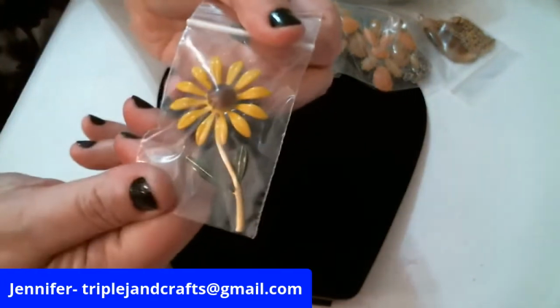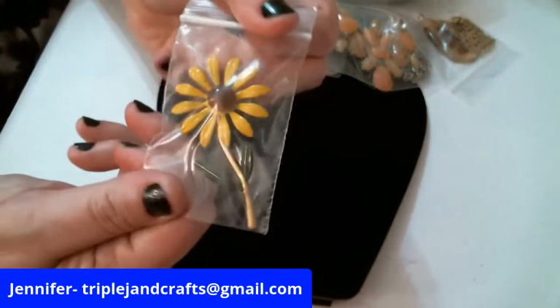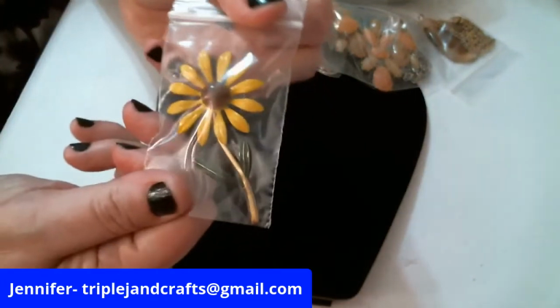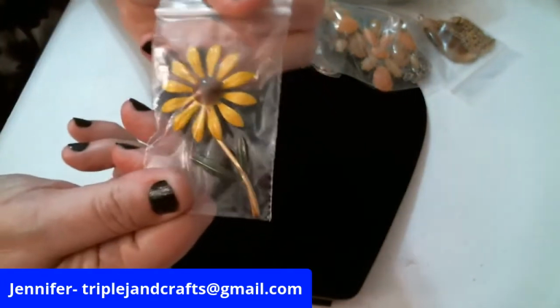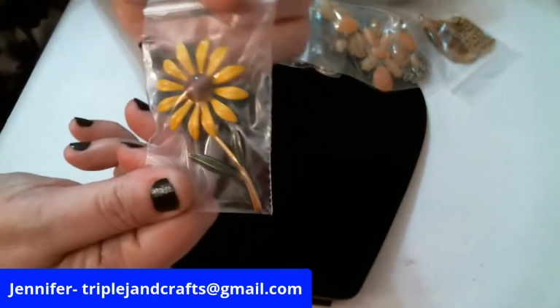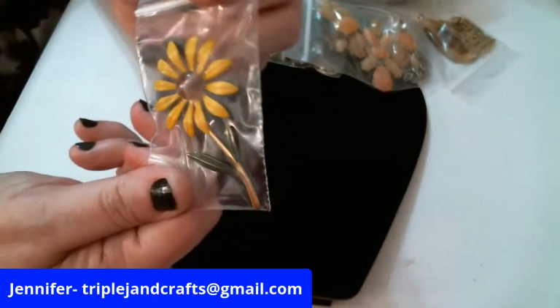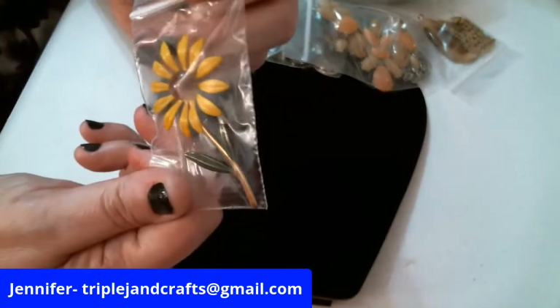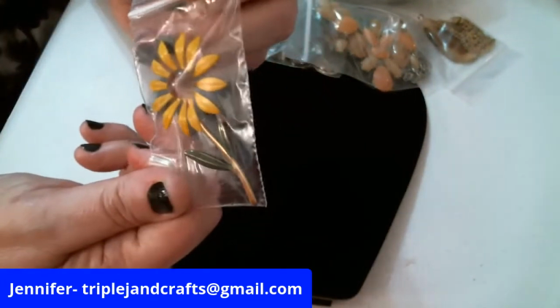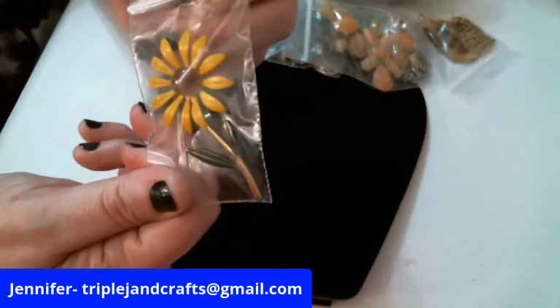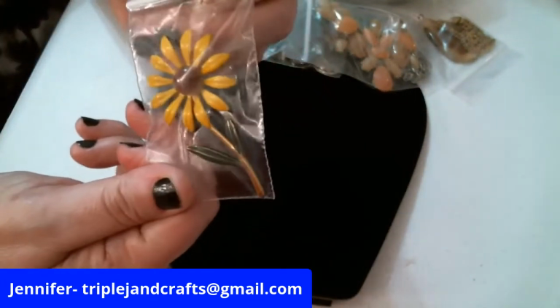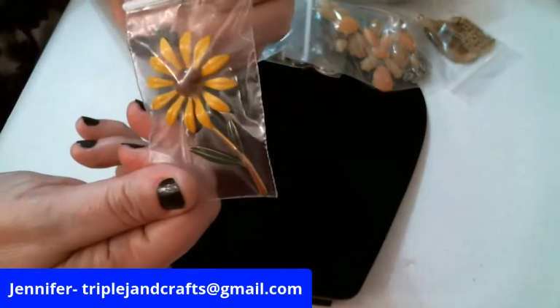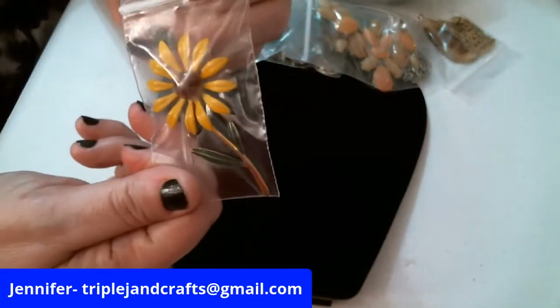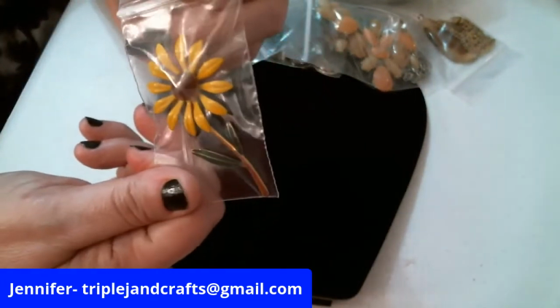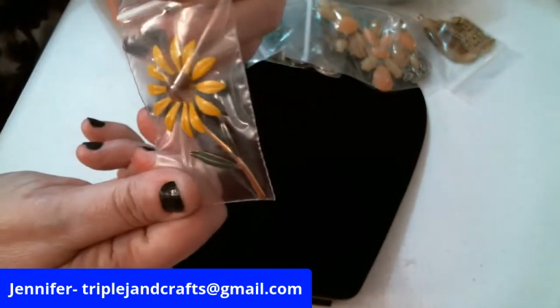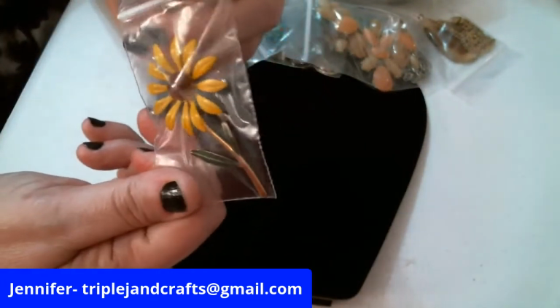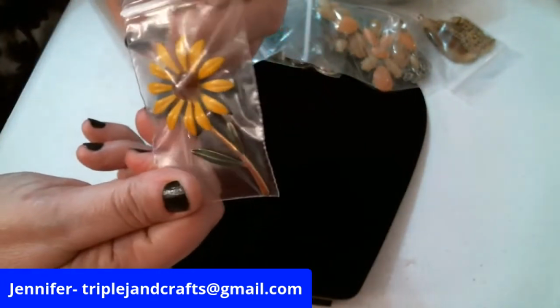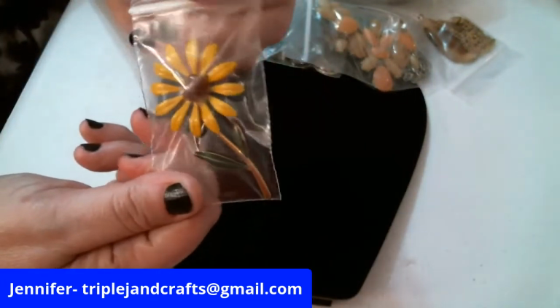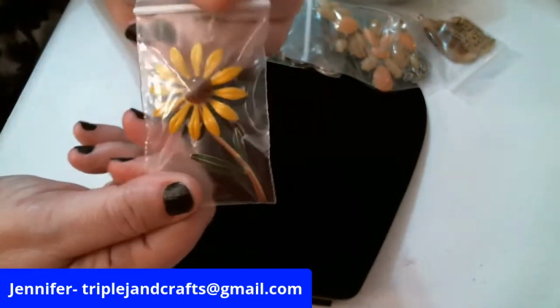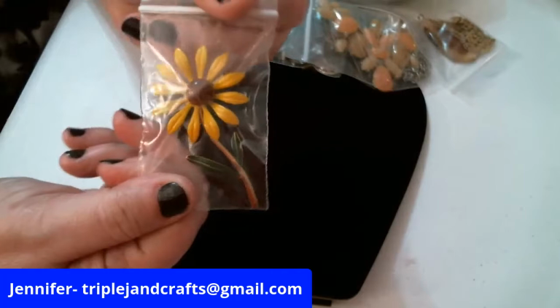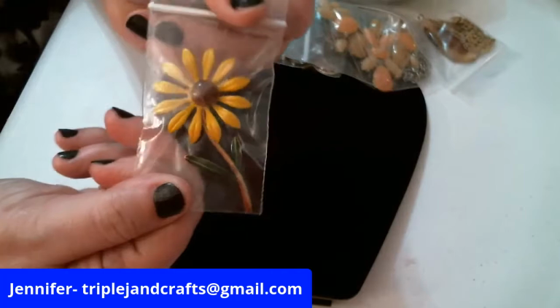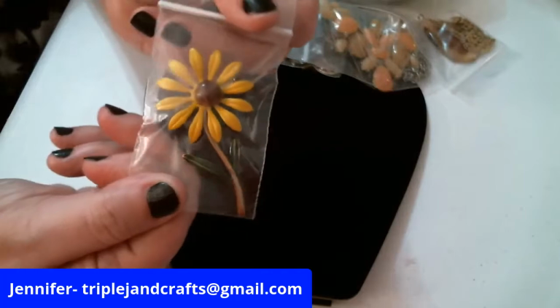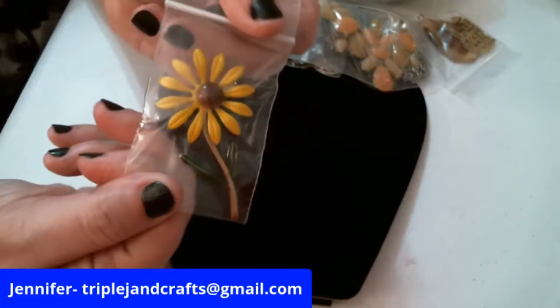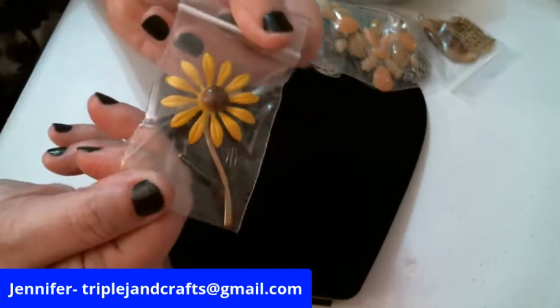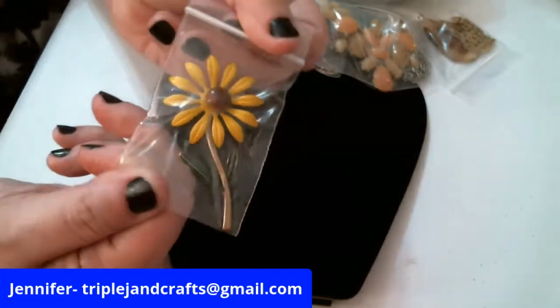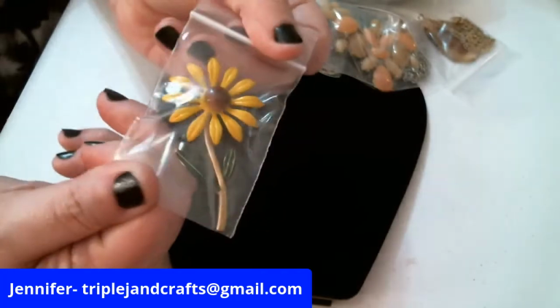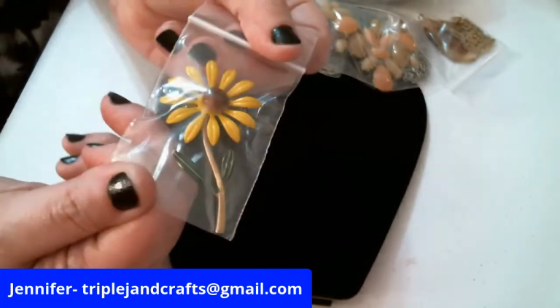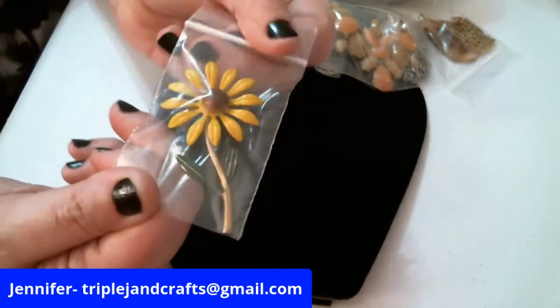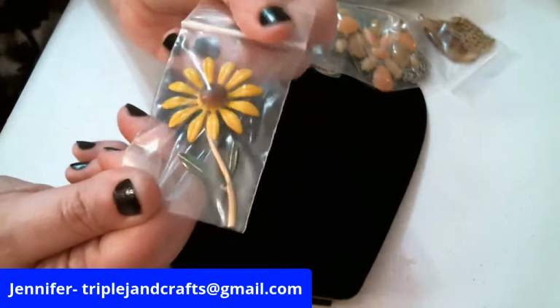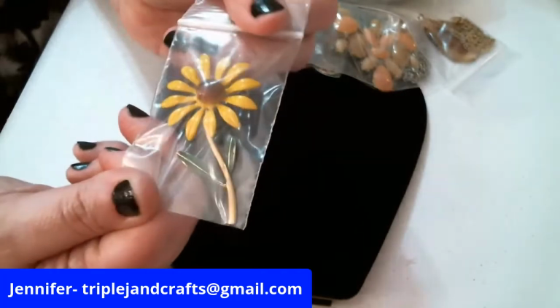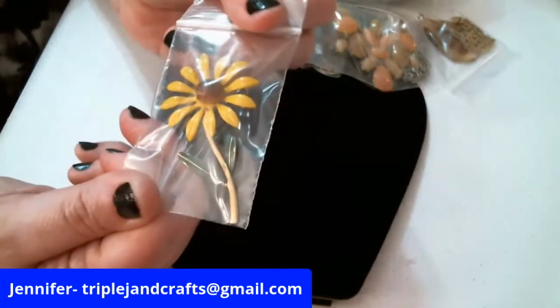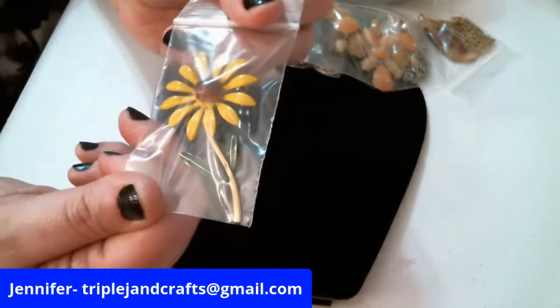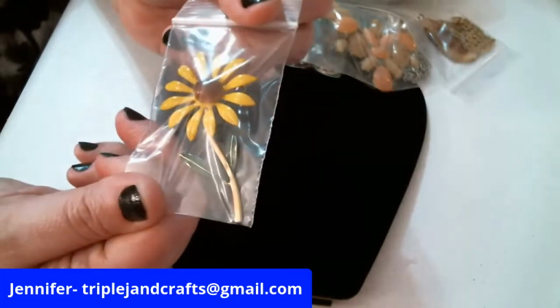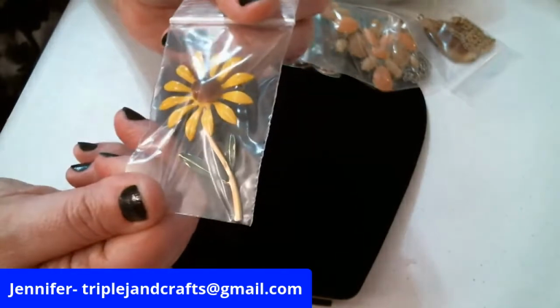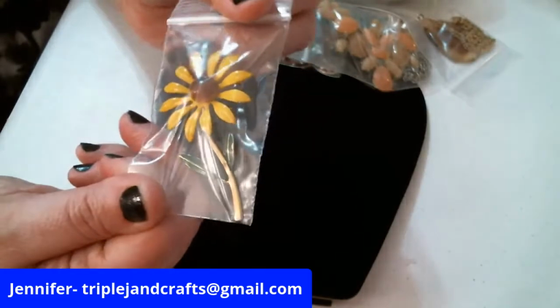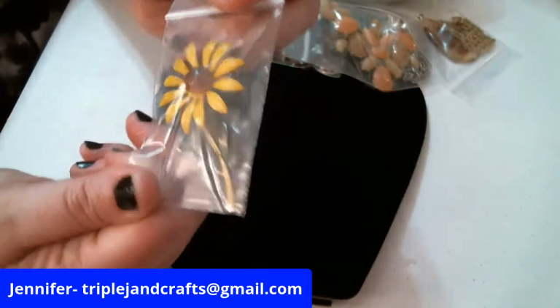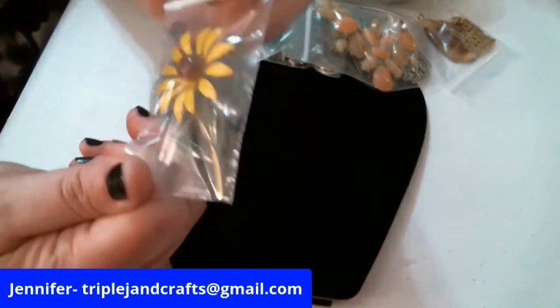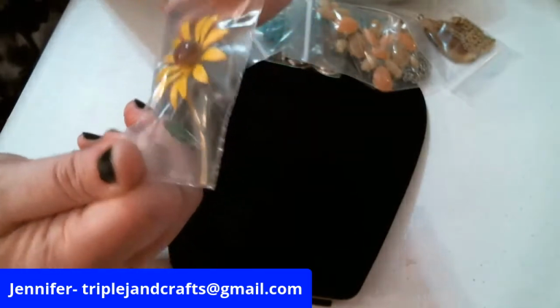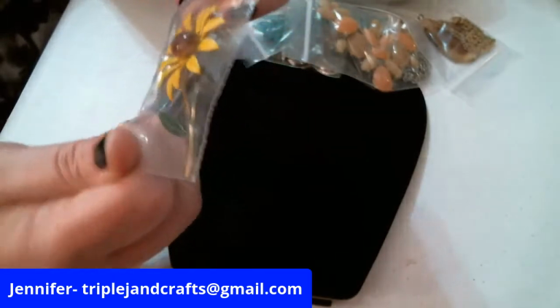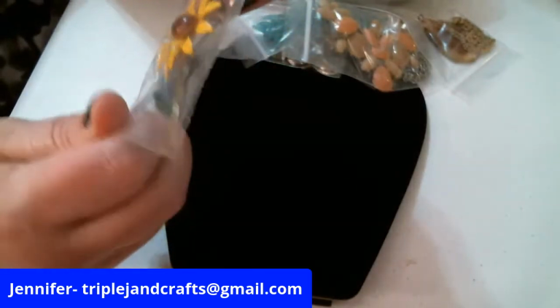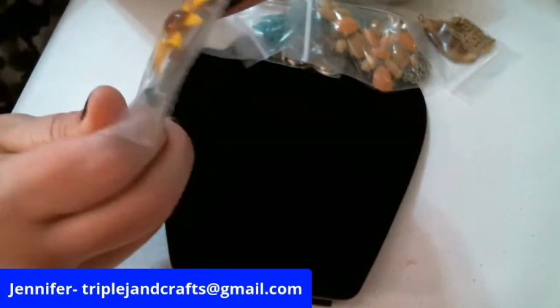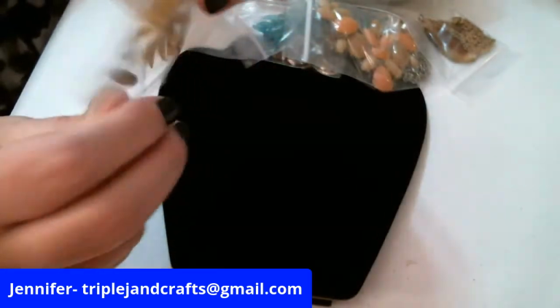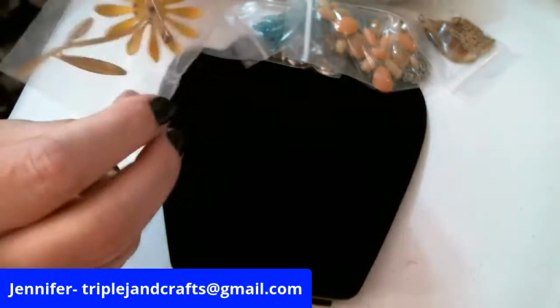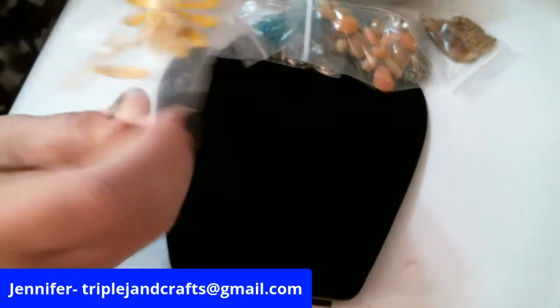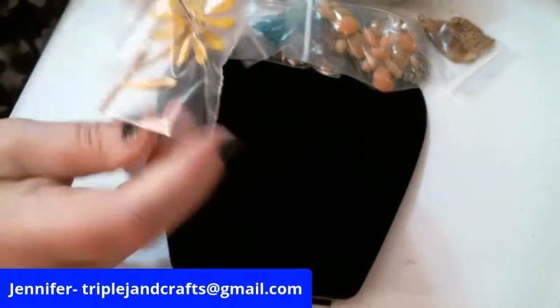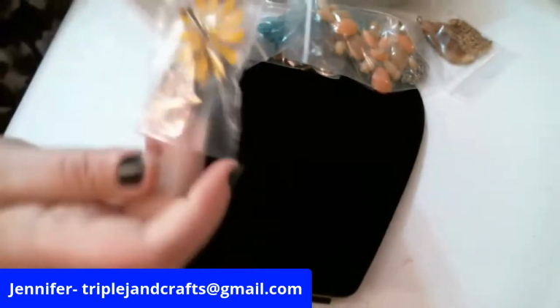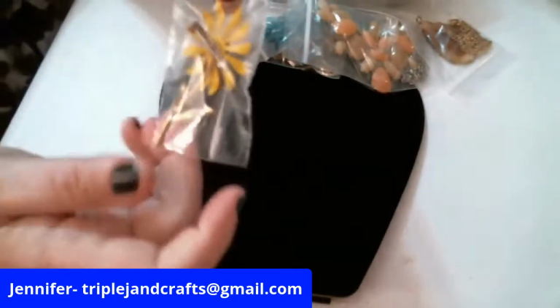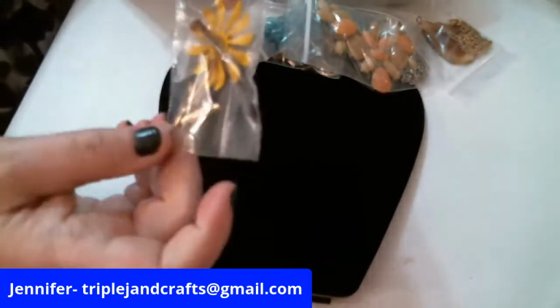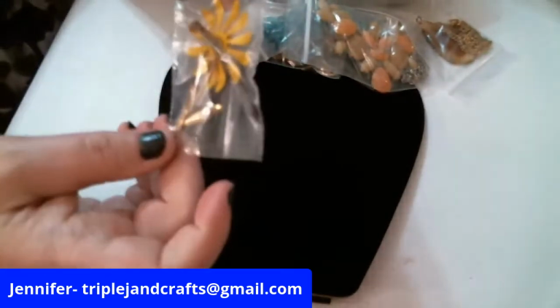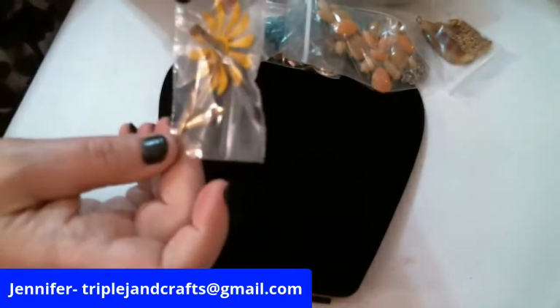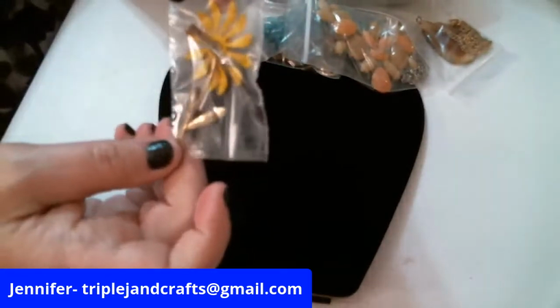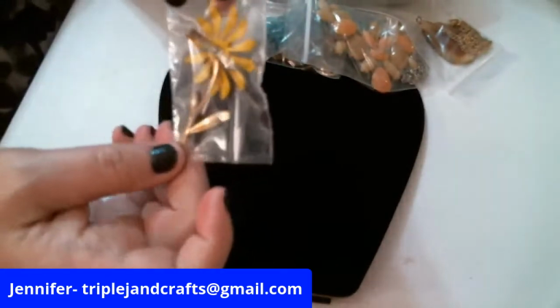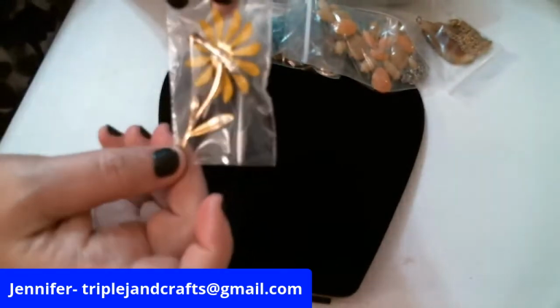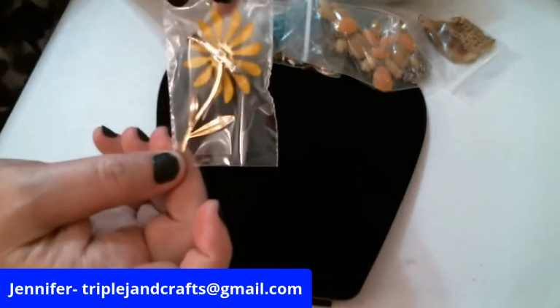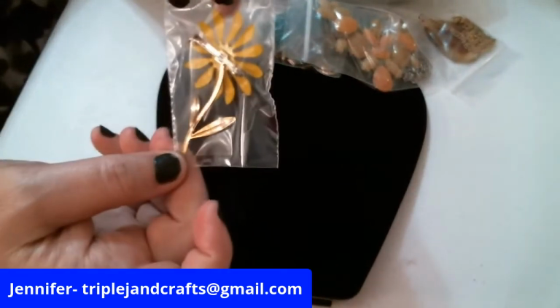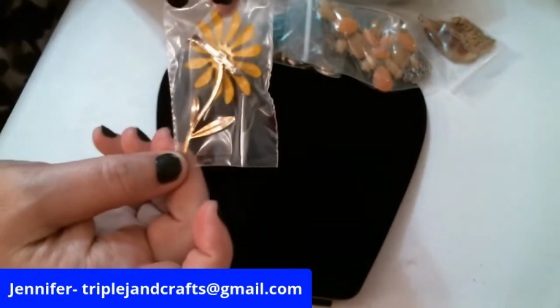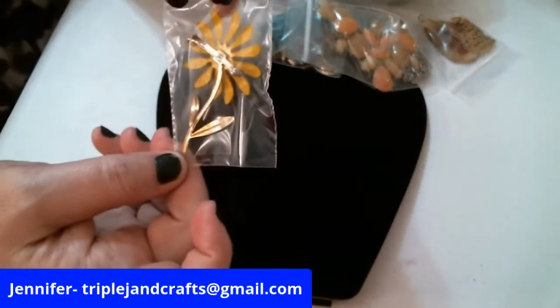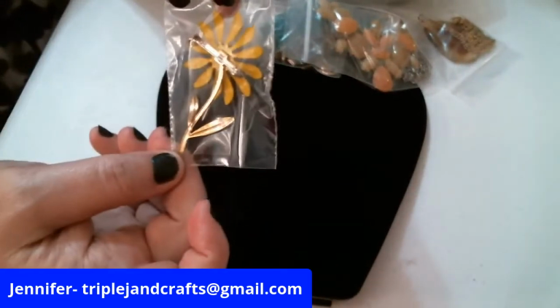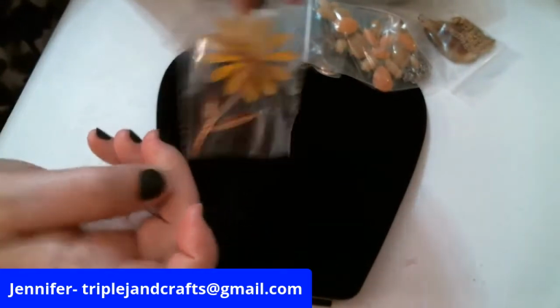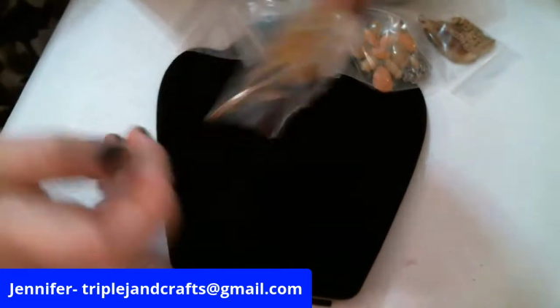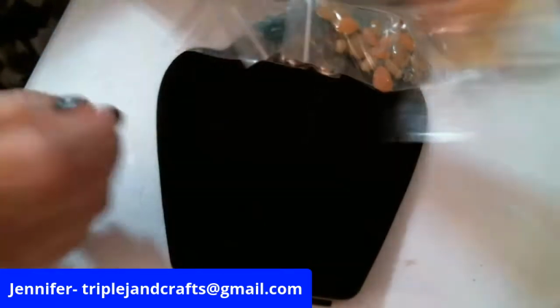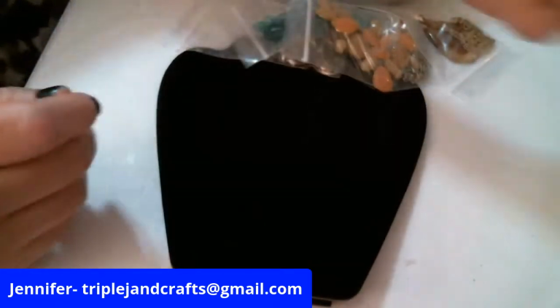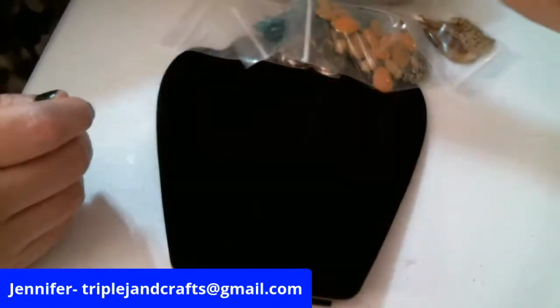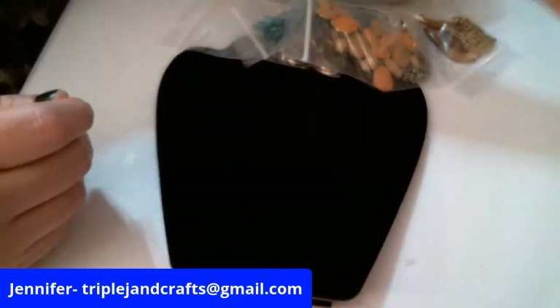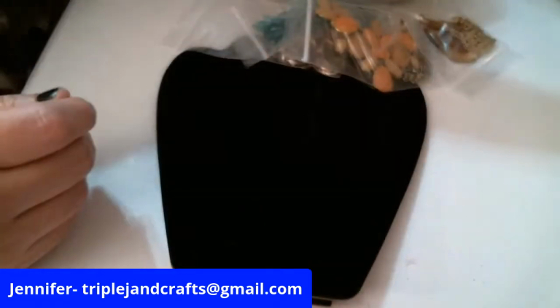A beautiful vintage brooch in the bag — very nice.